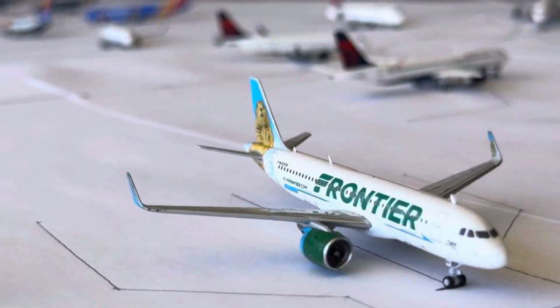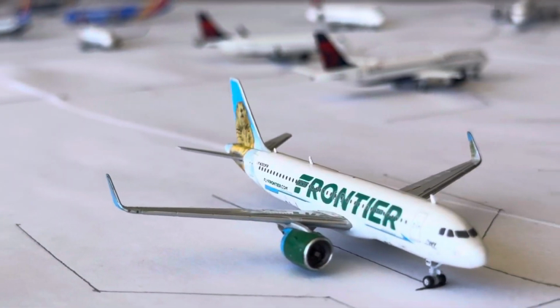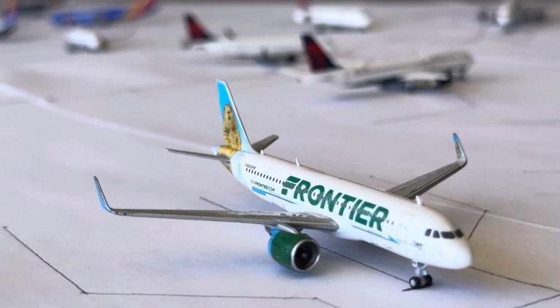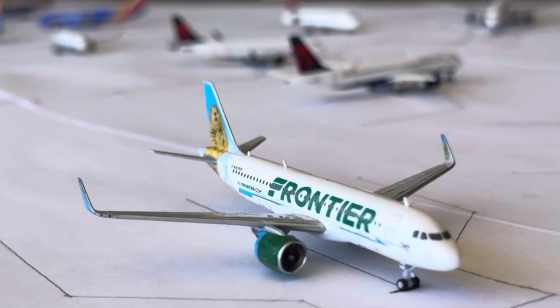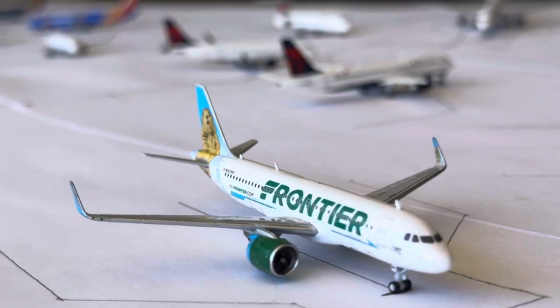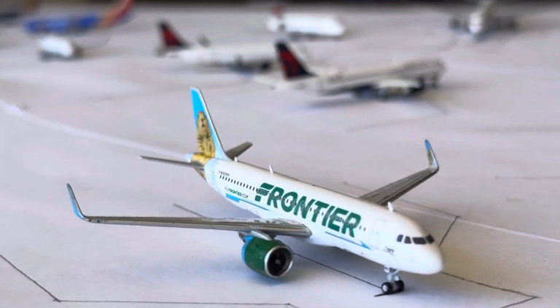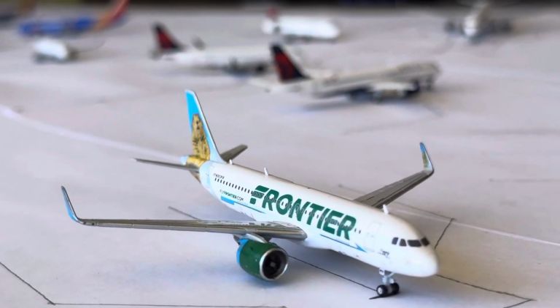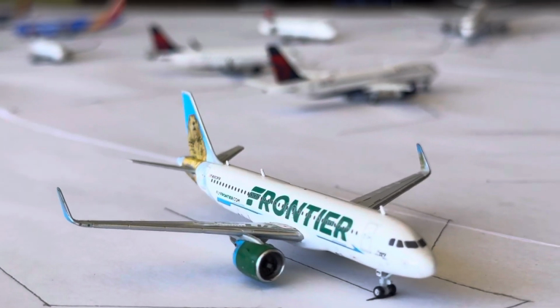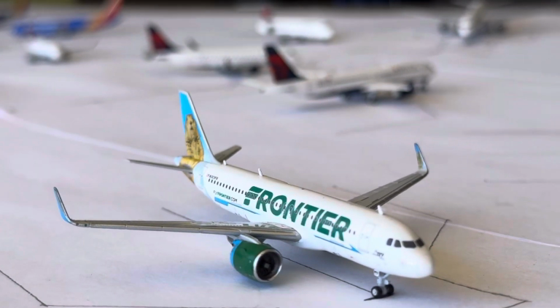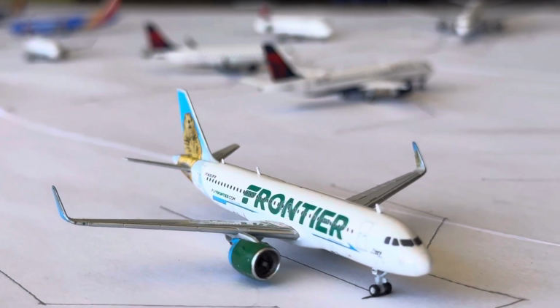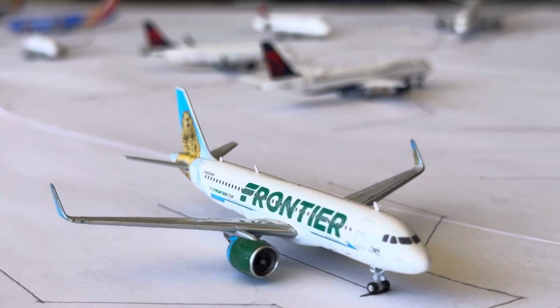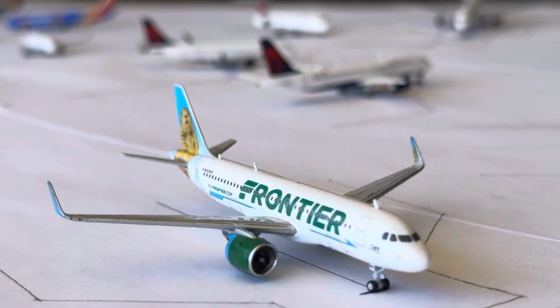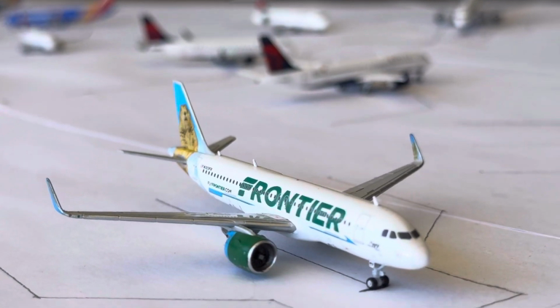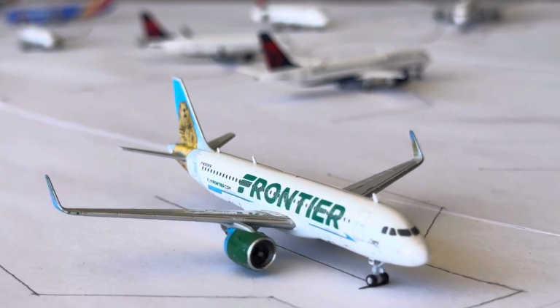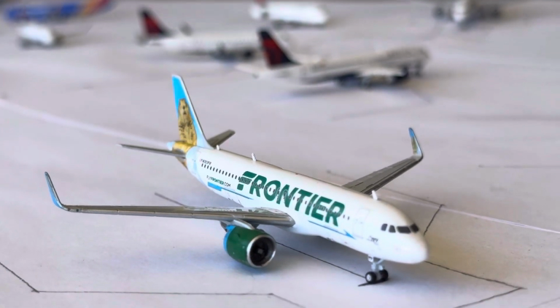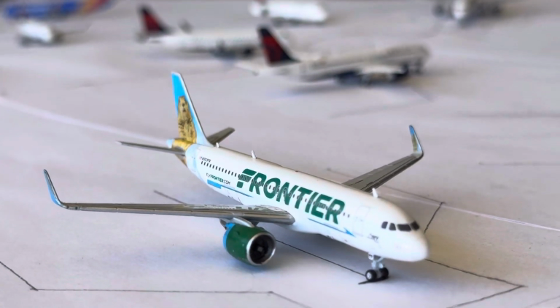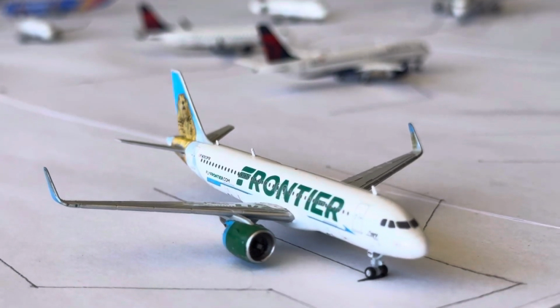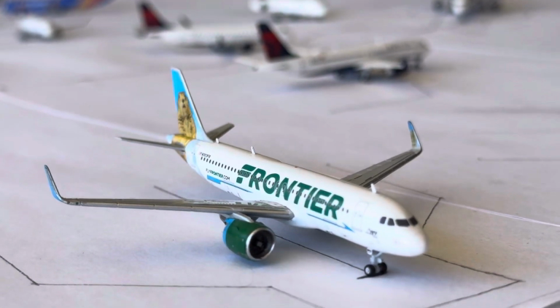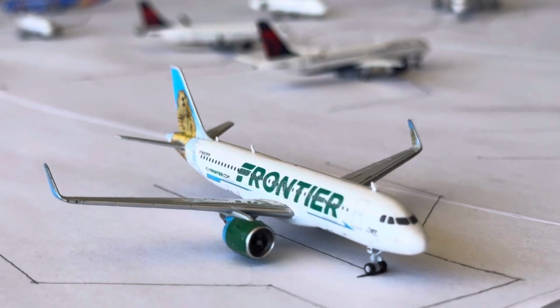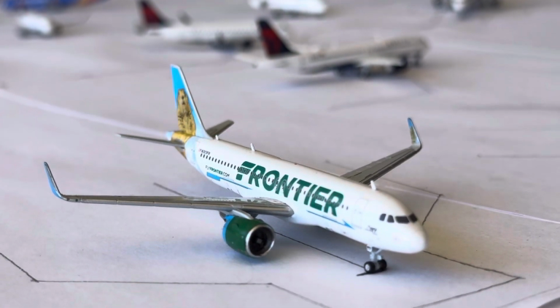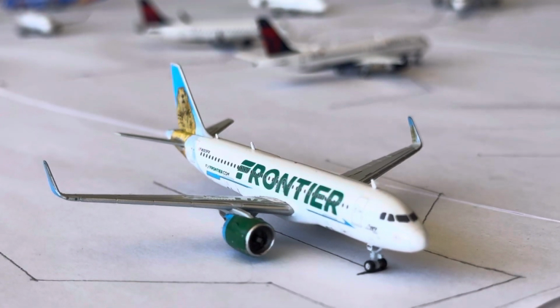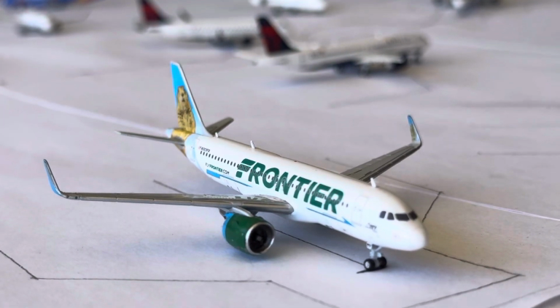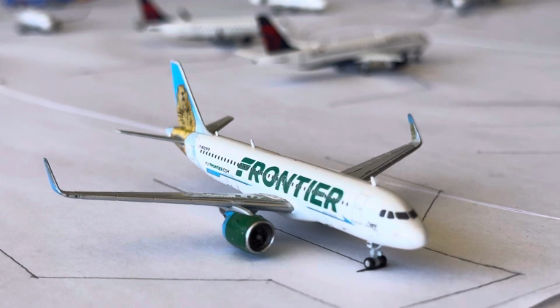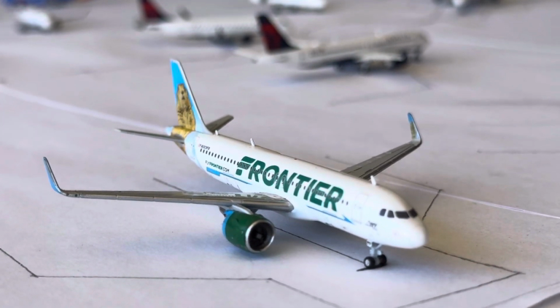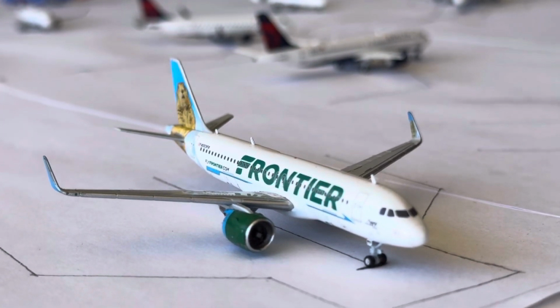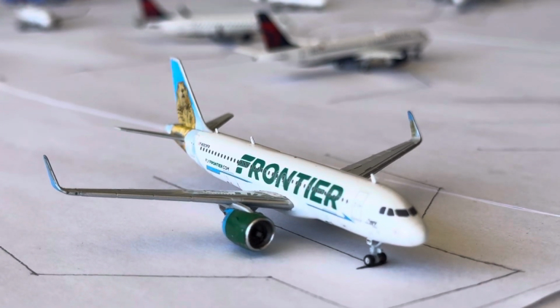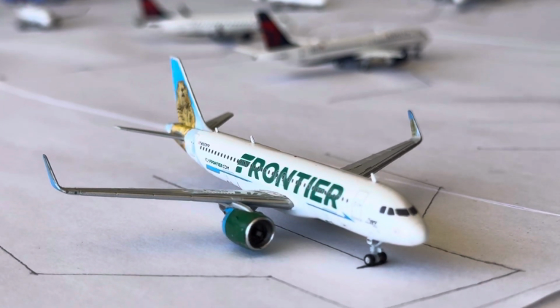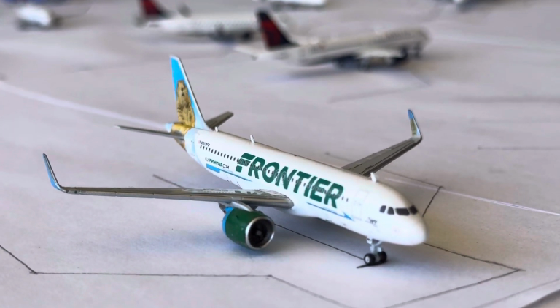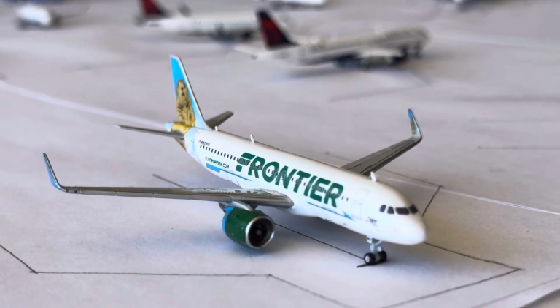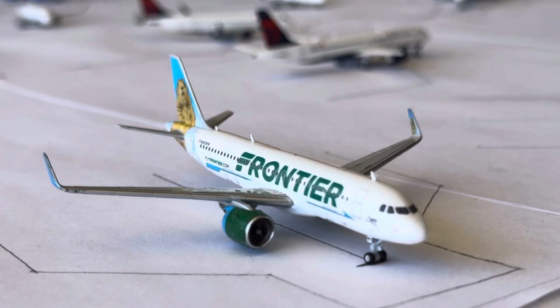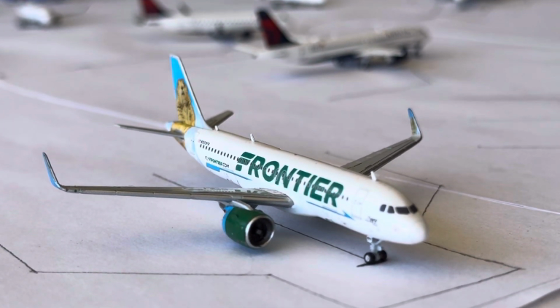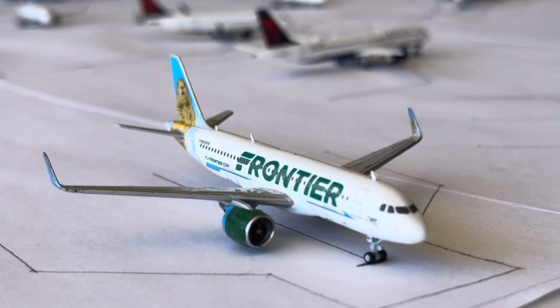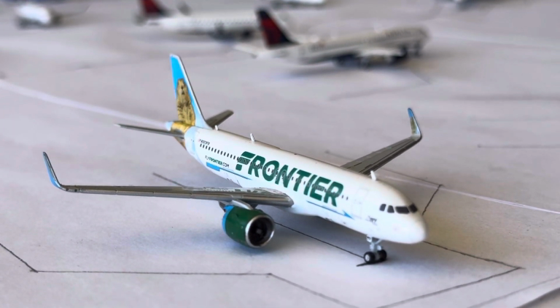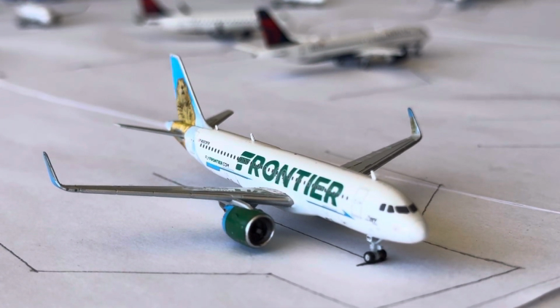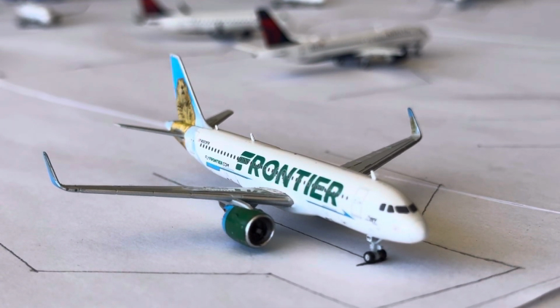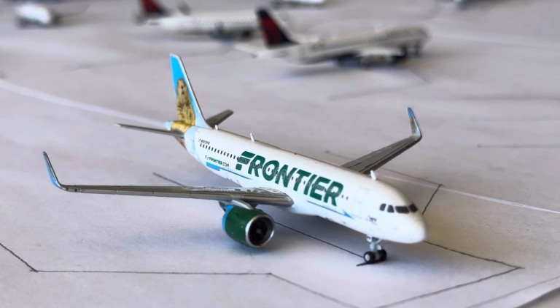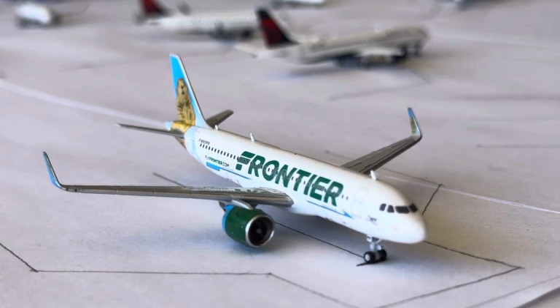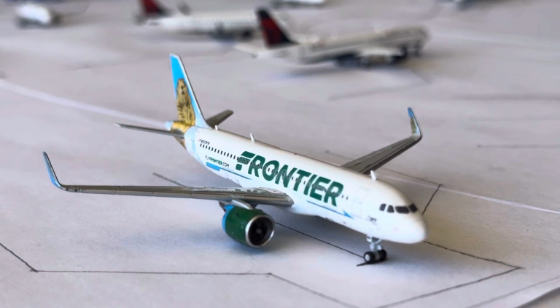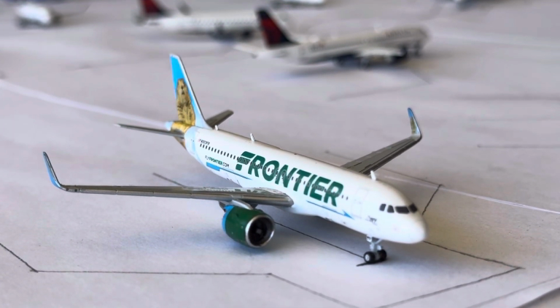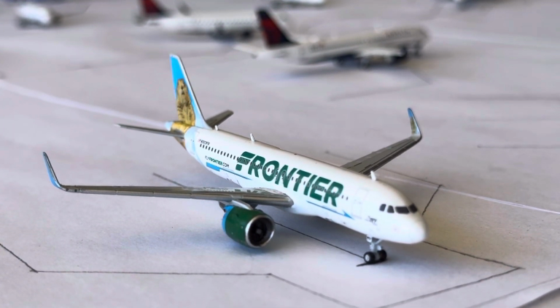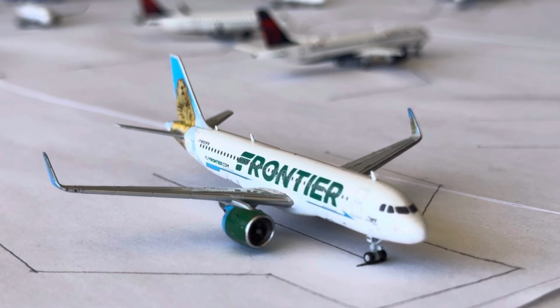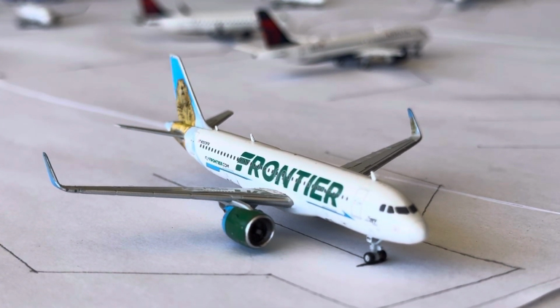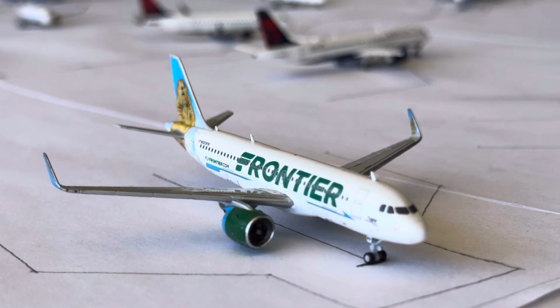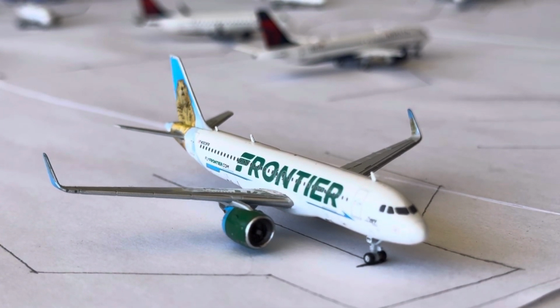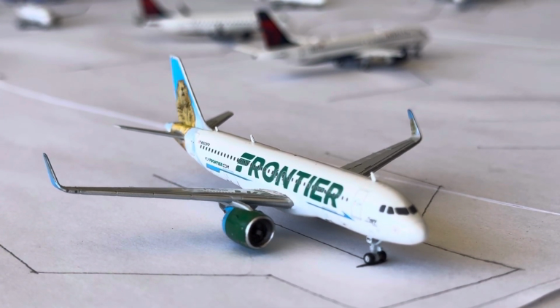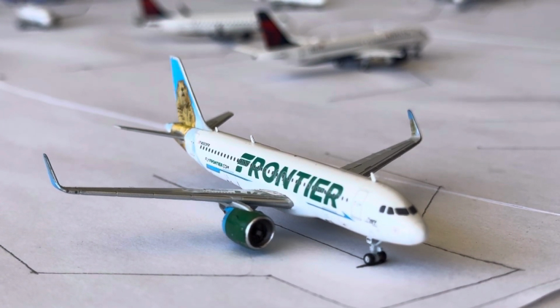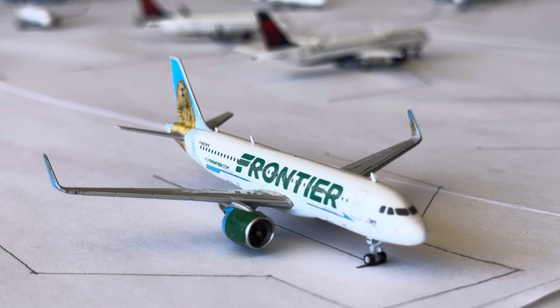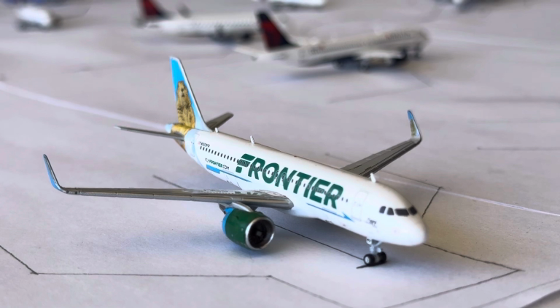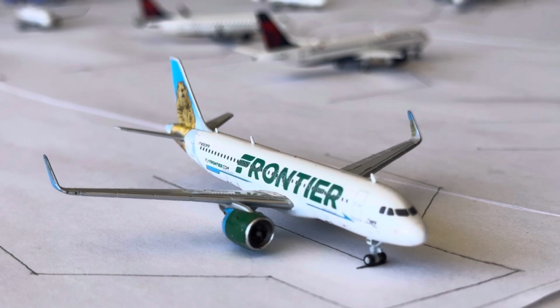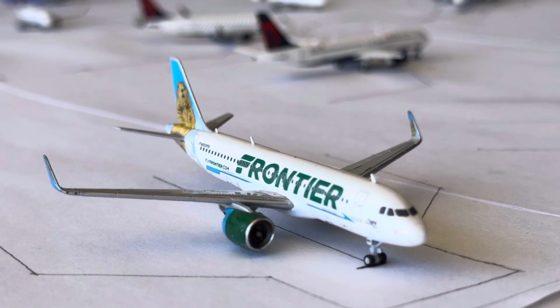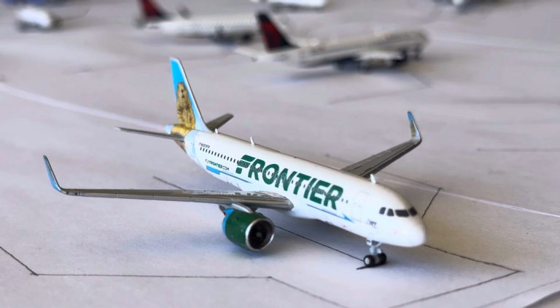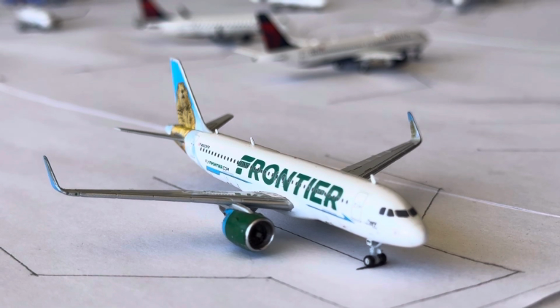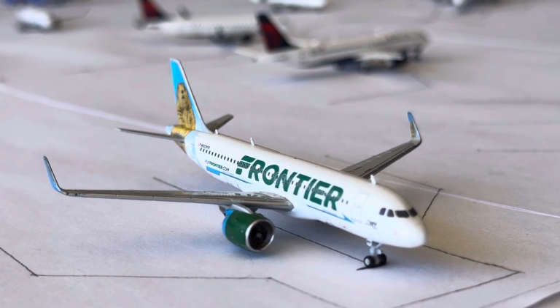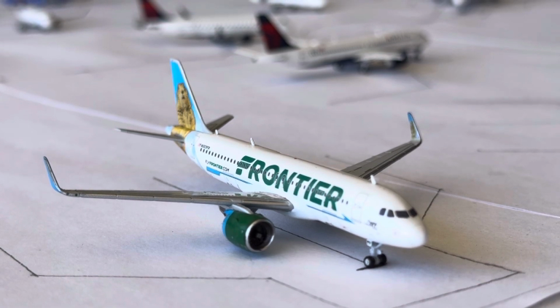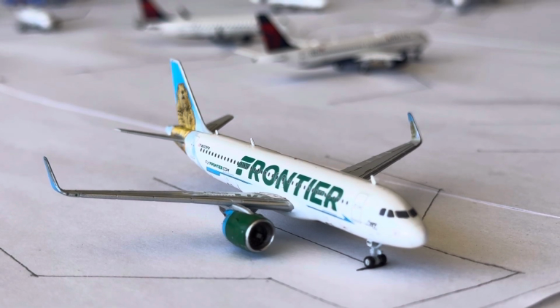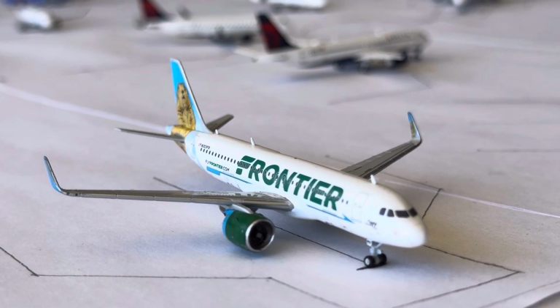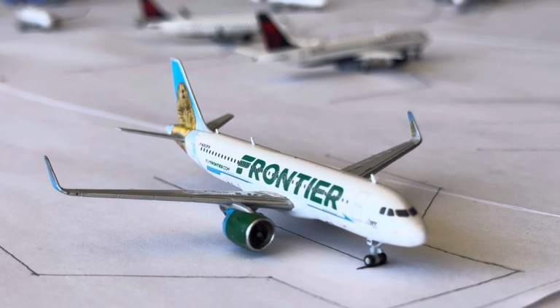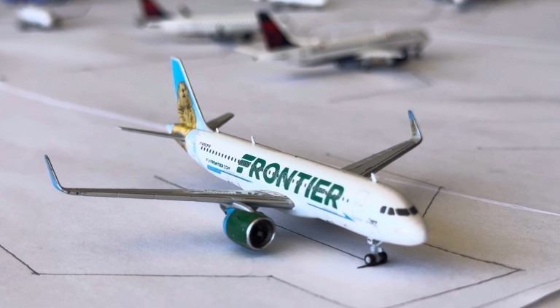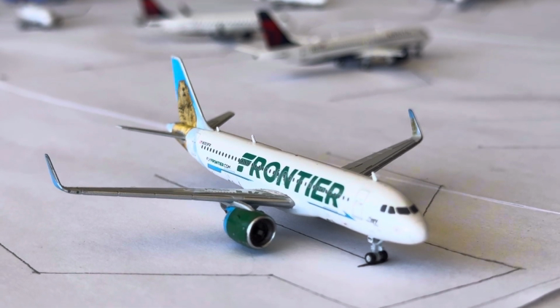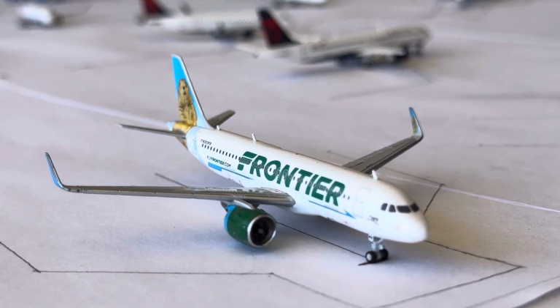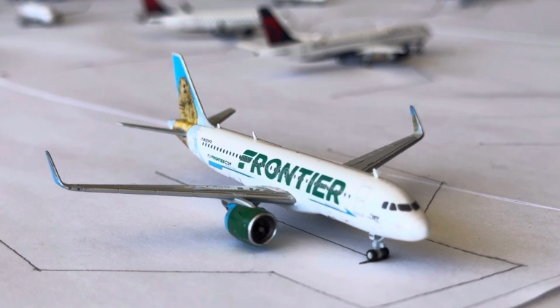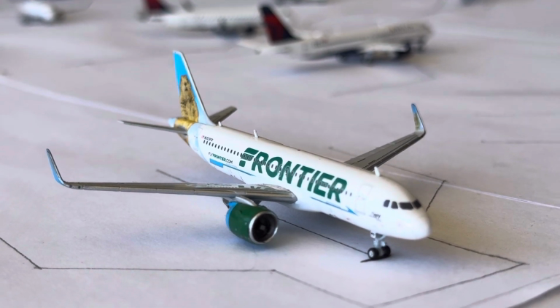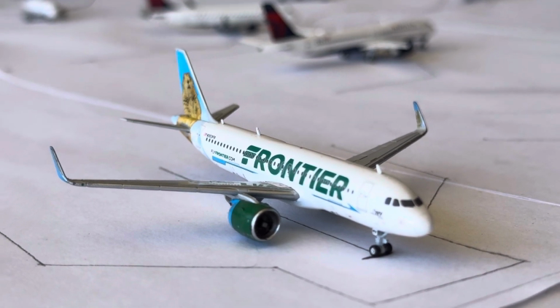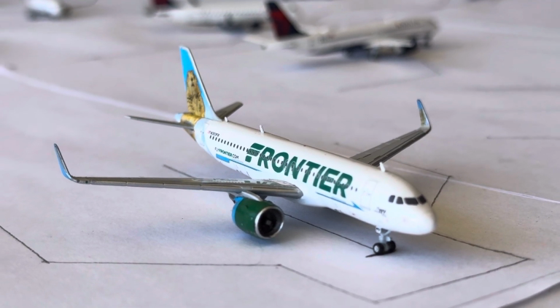The Frontier A320neo is in the park with the Prairie Dog livery — this guy's going to be heading over to Denver after arriving in from Raleigh-Durham.